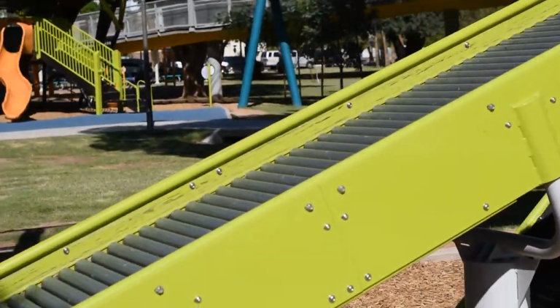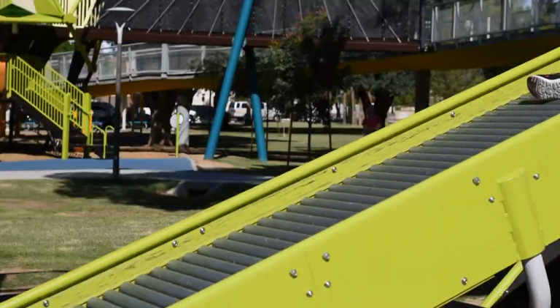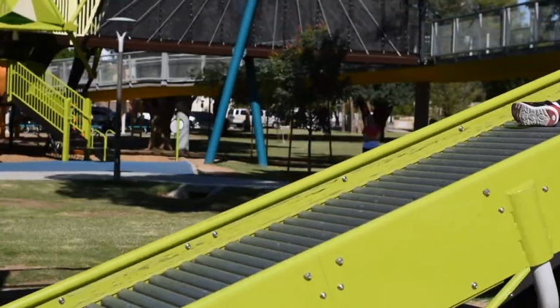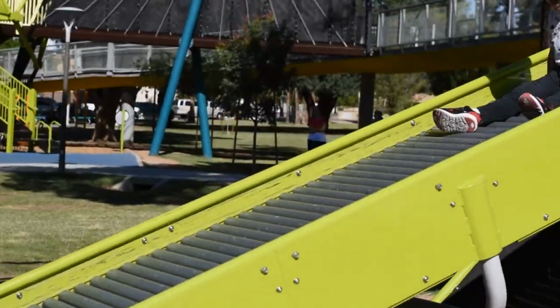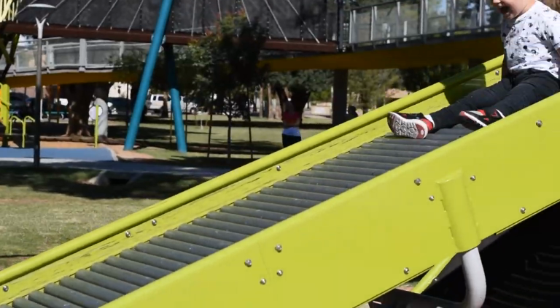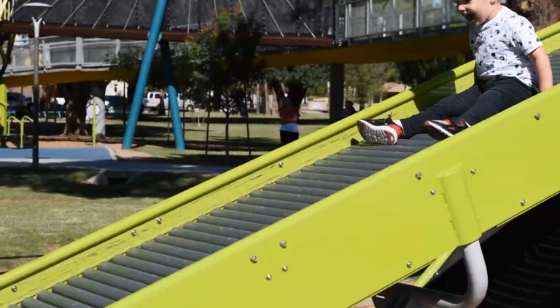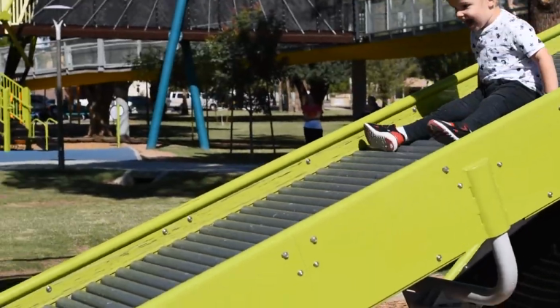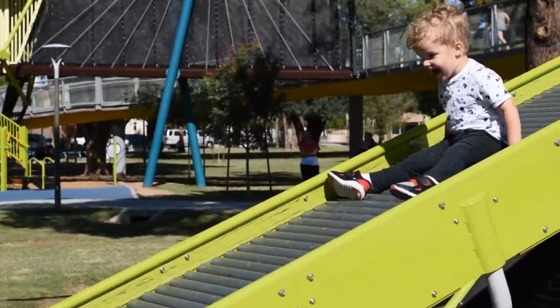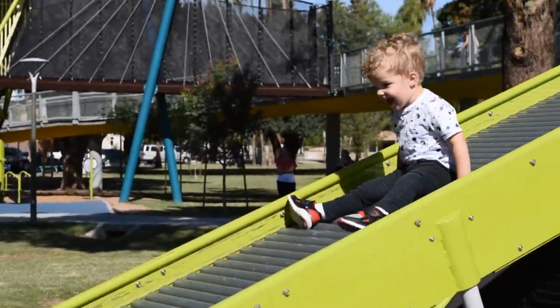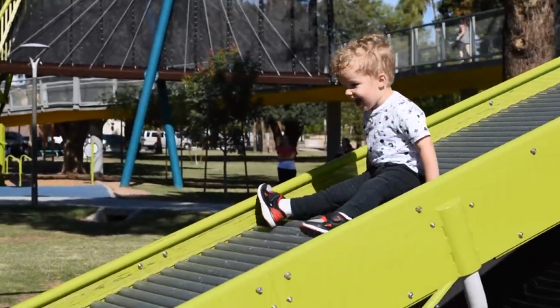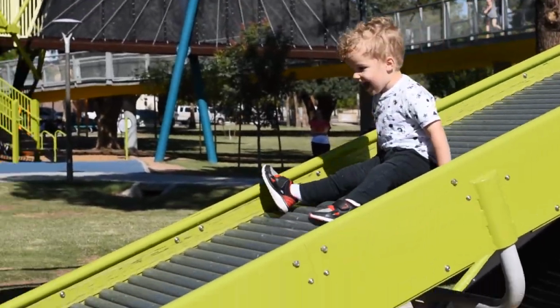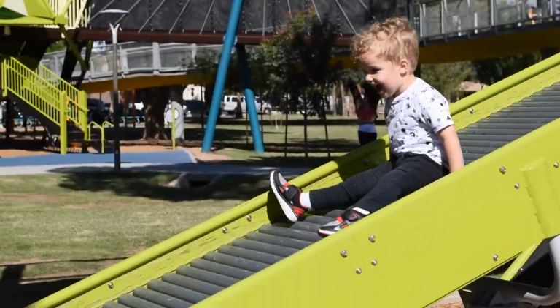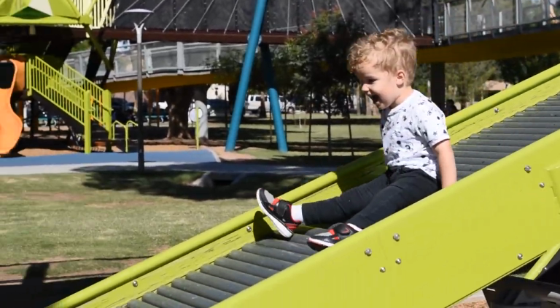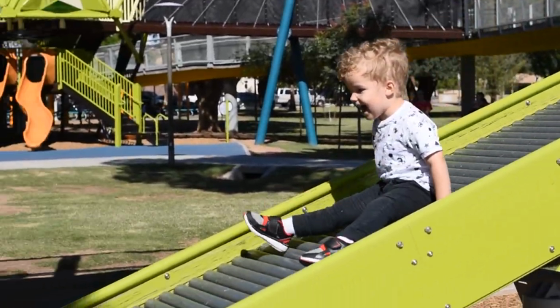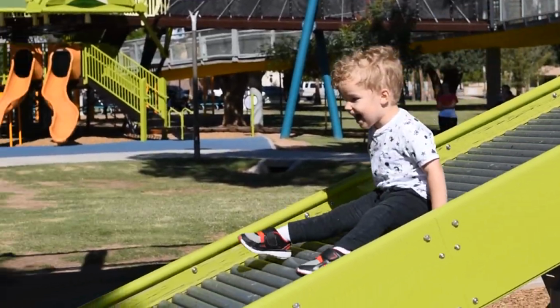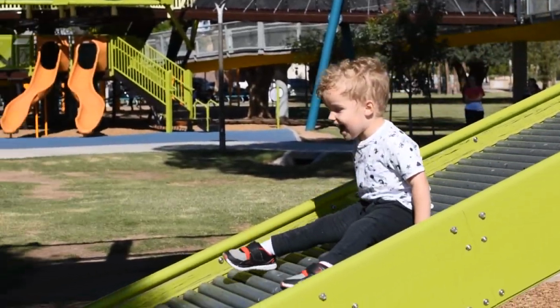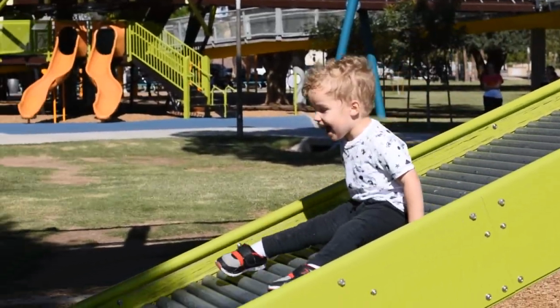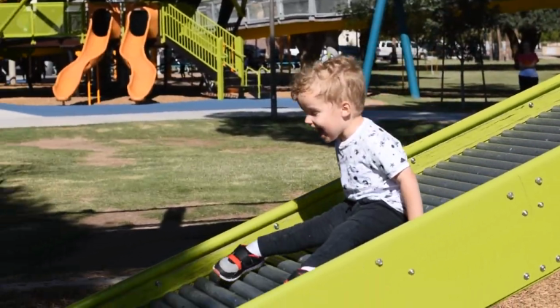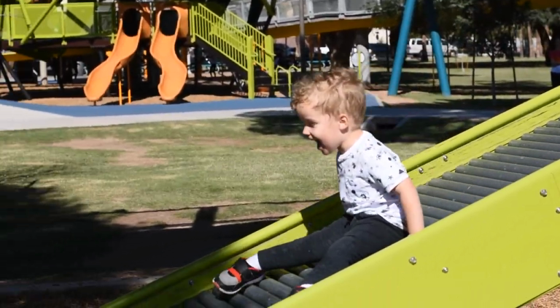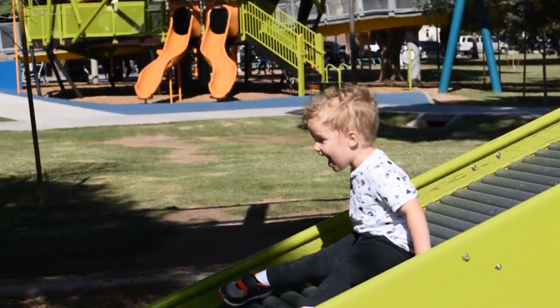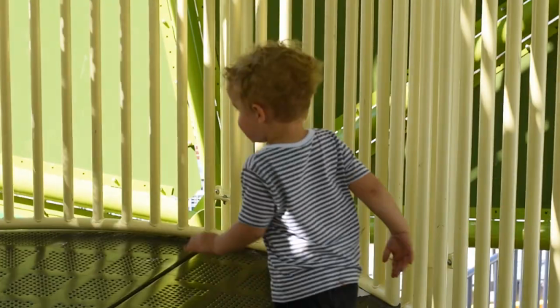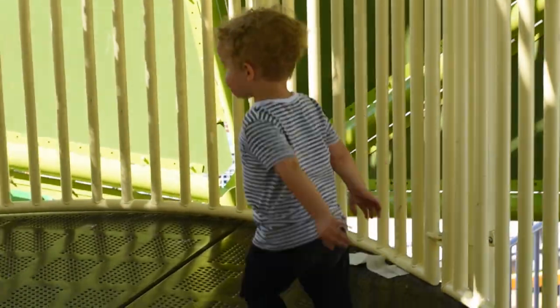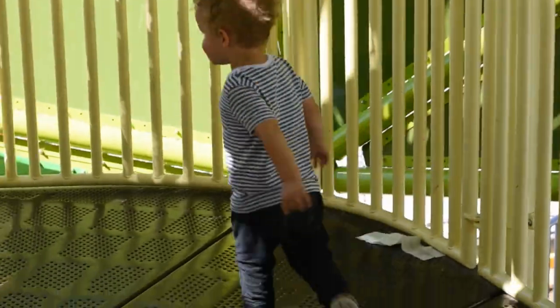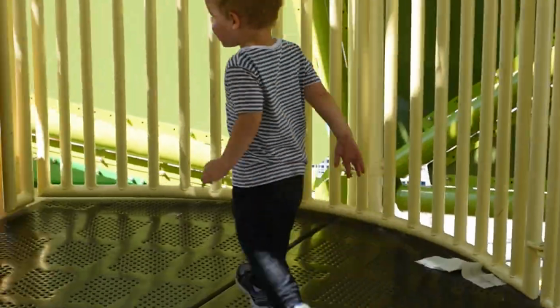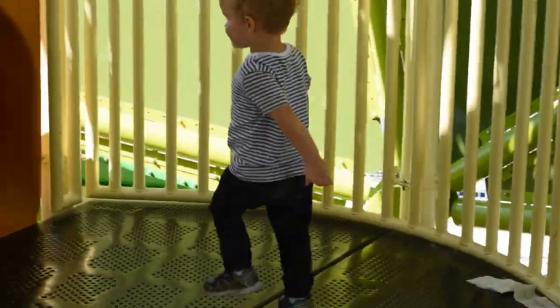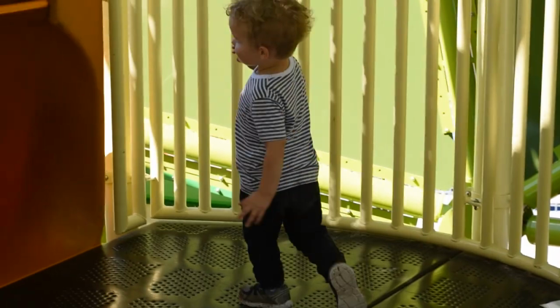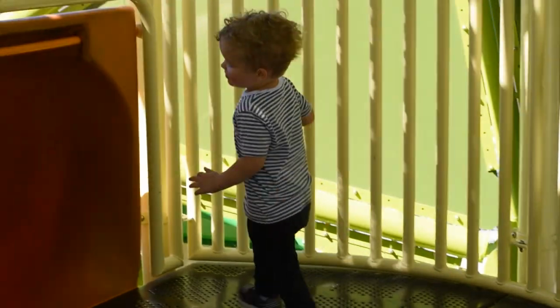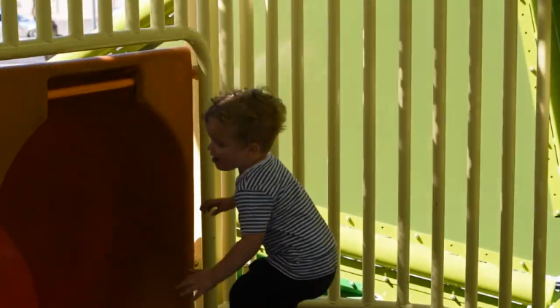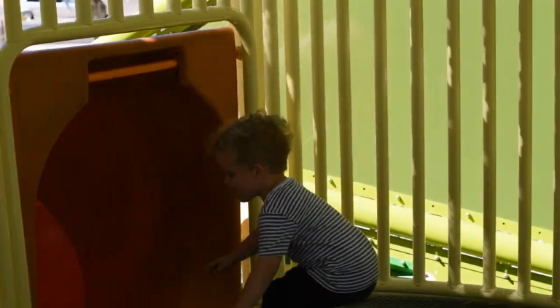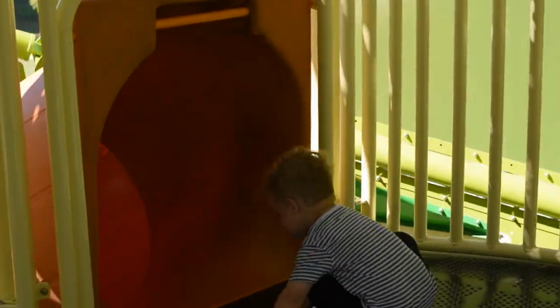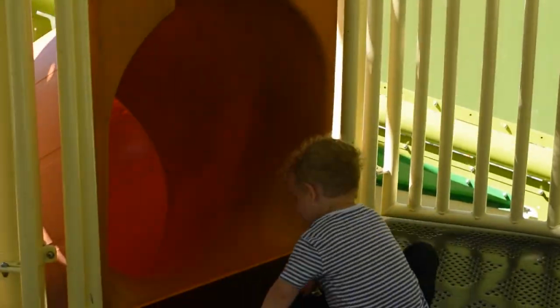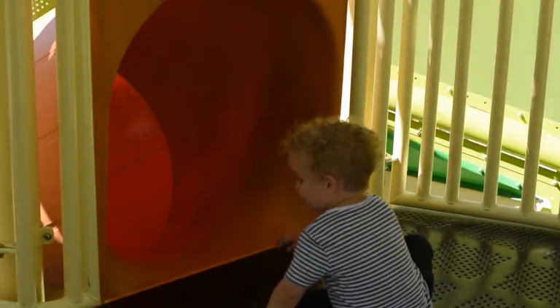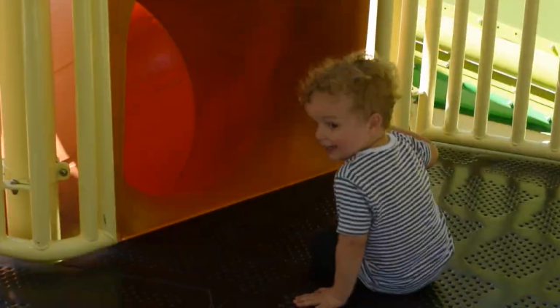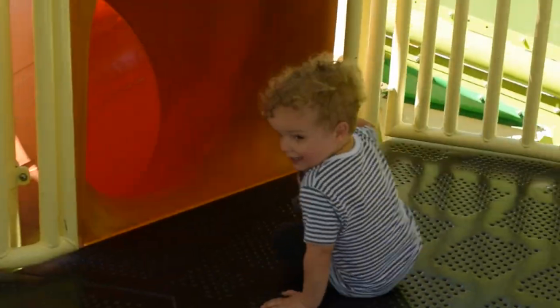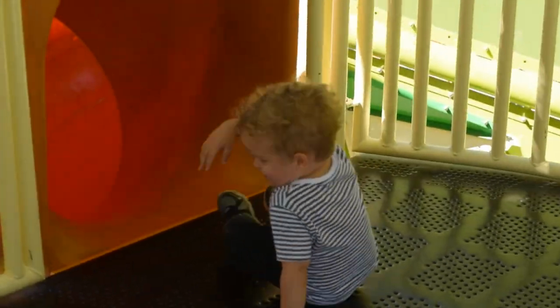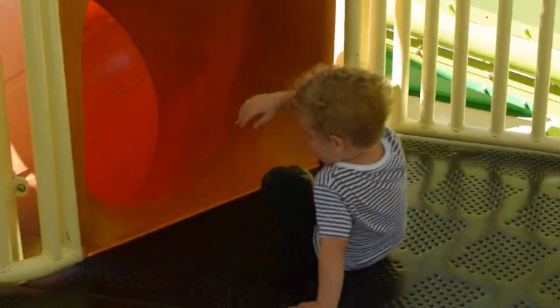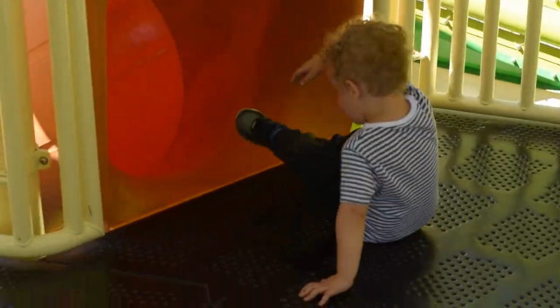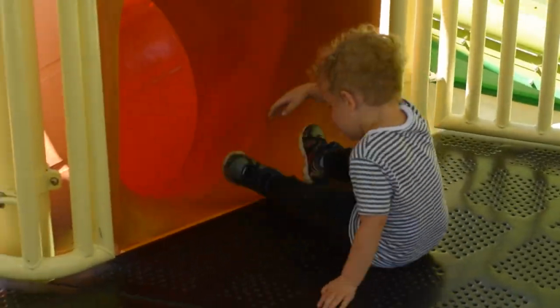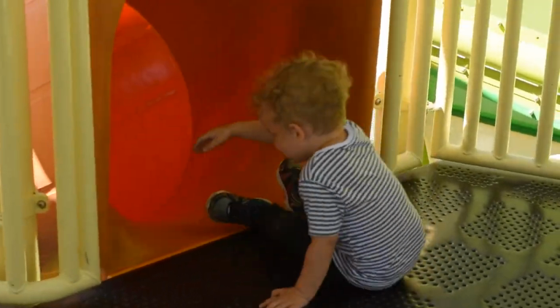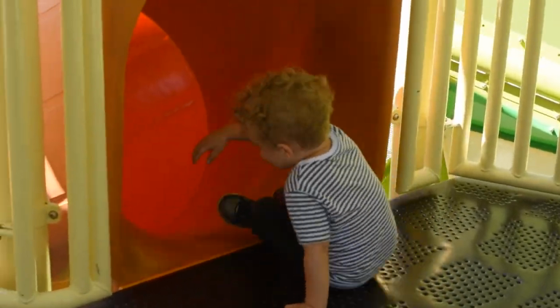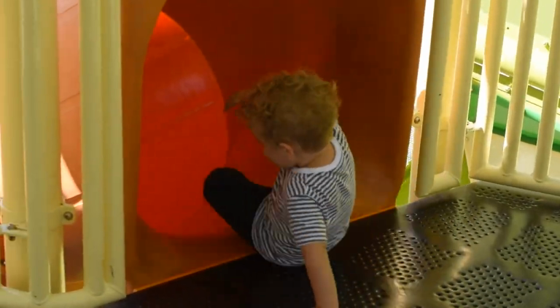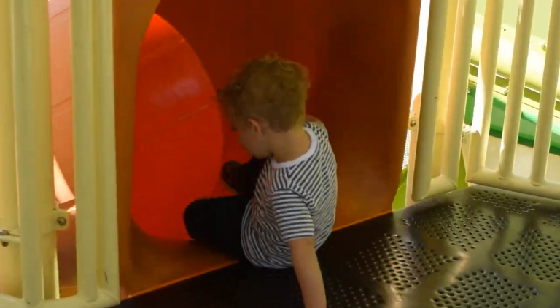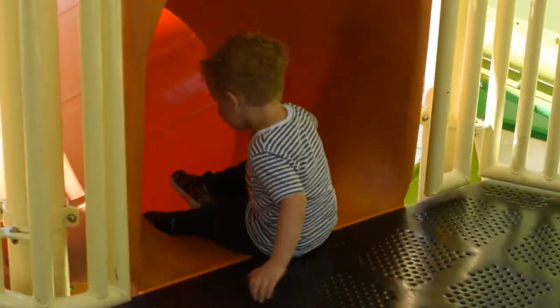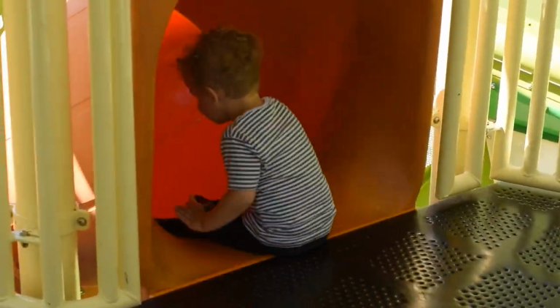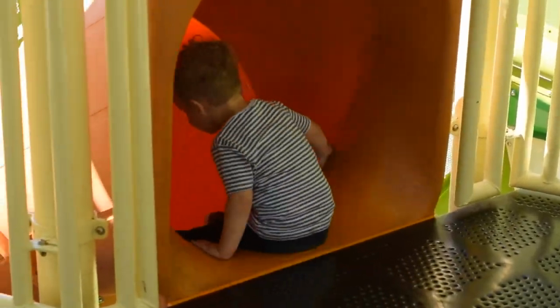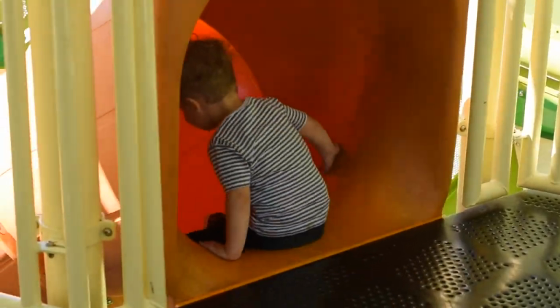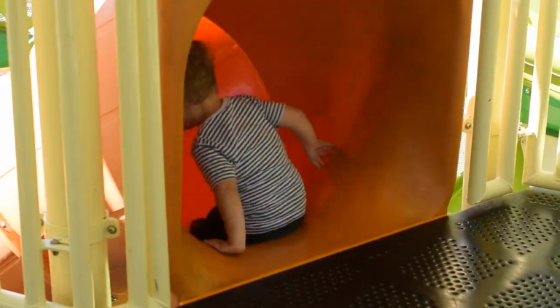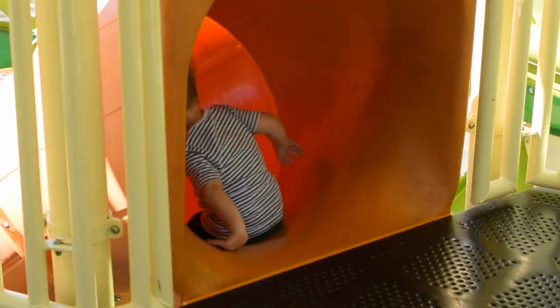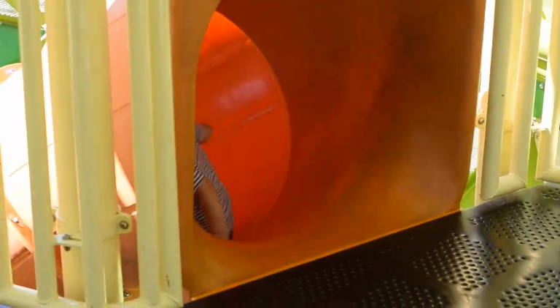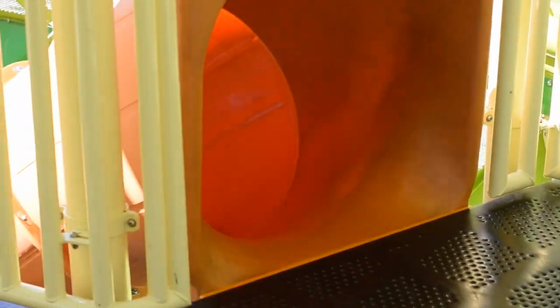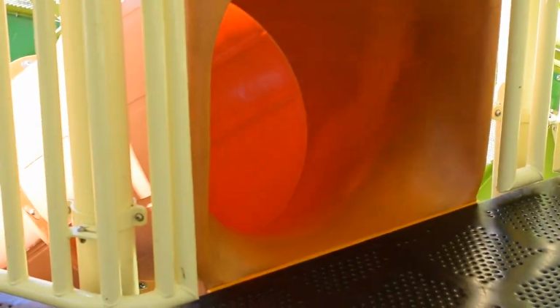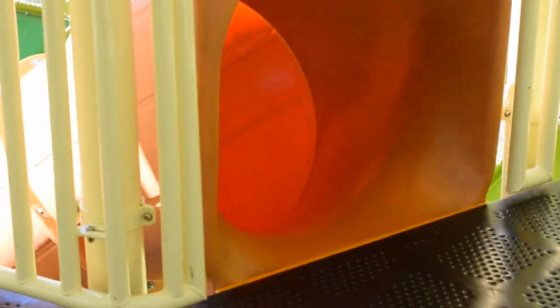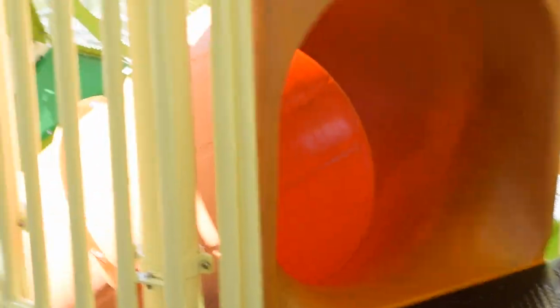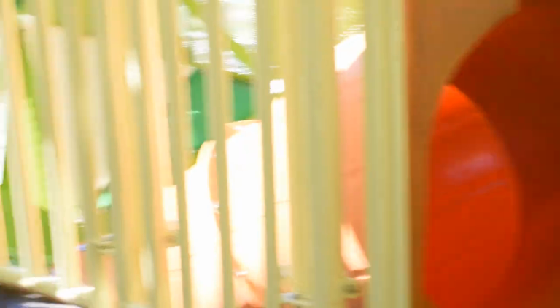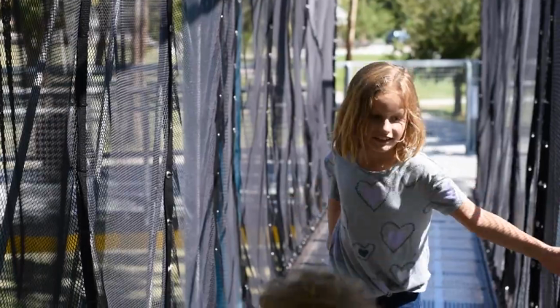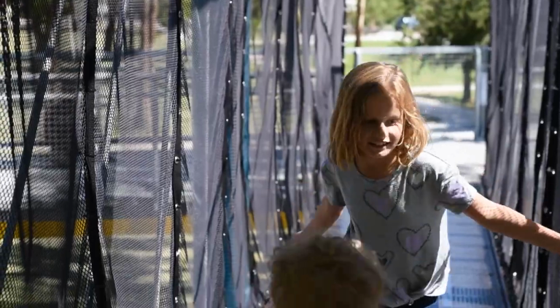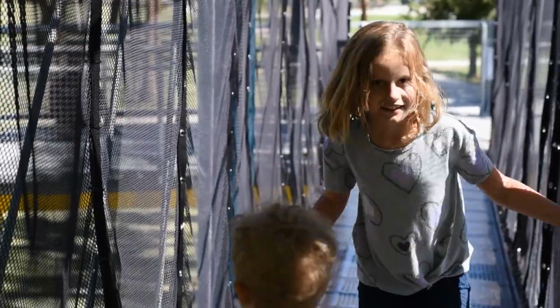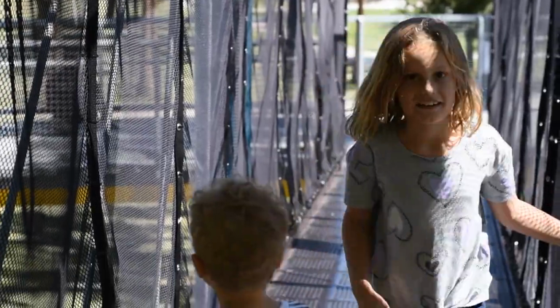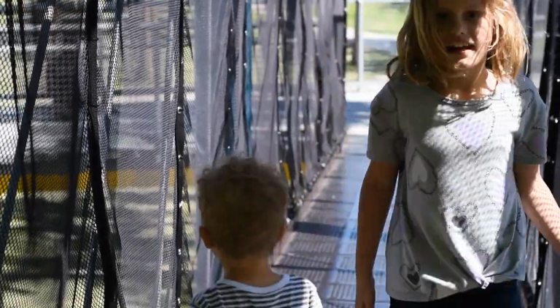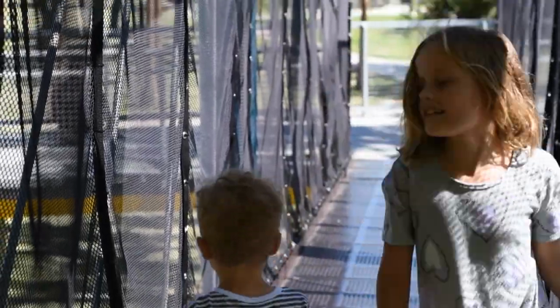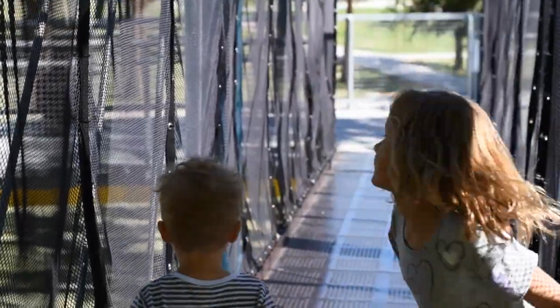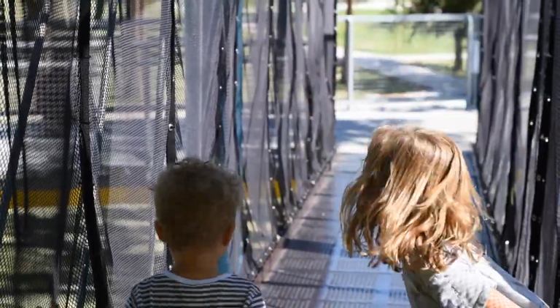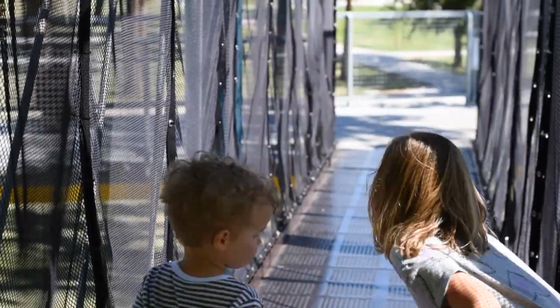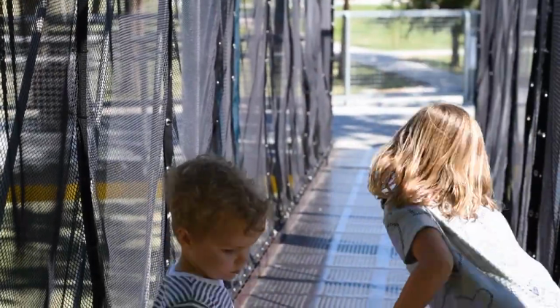Here's the sensory roller slide, the past tube slide, and the bridge.